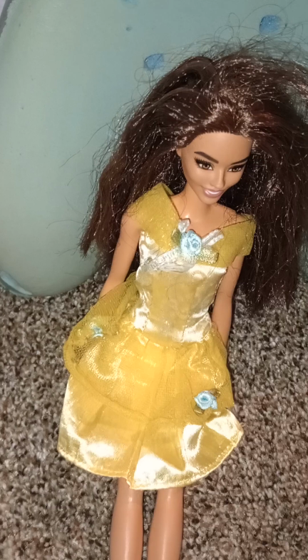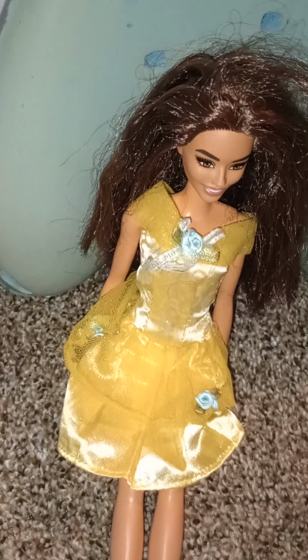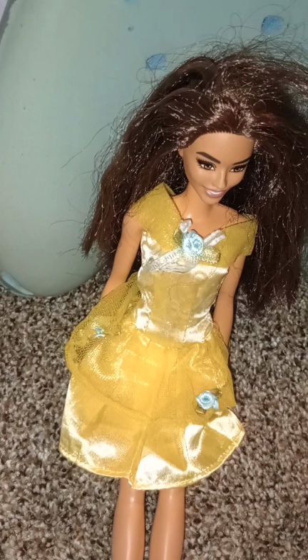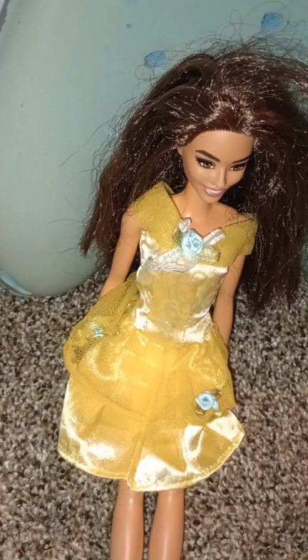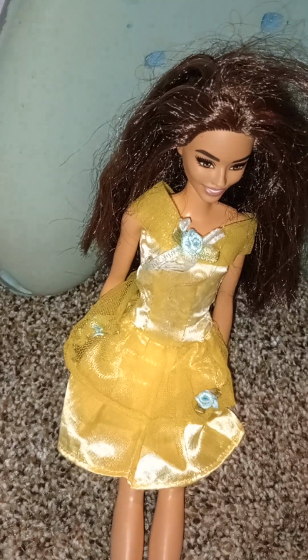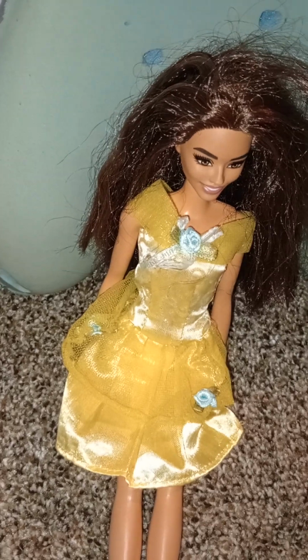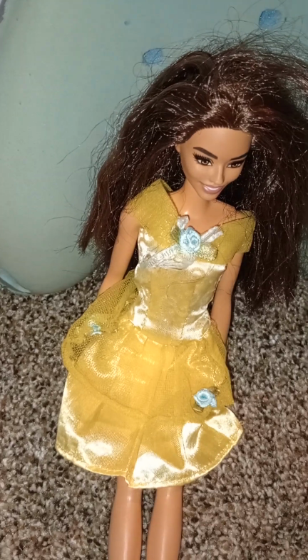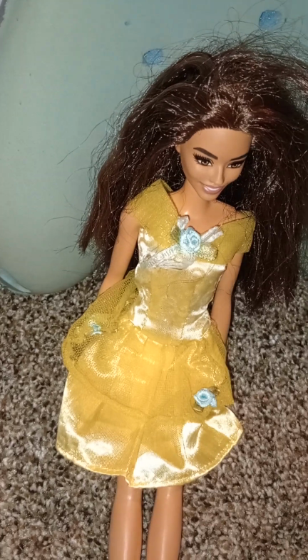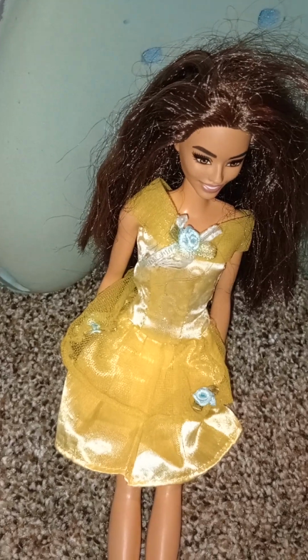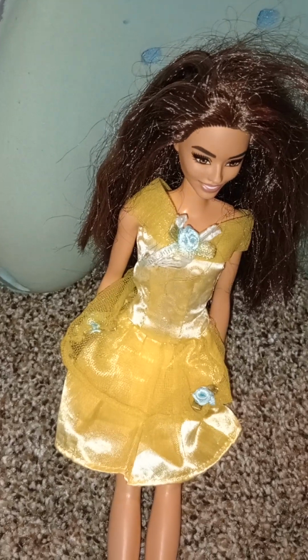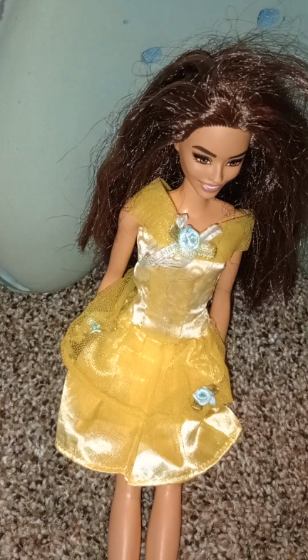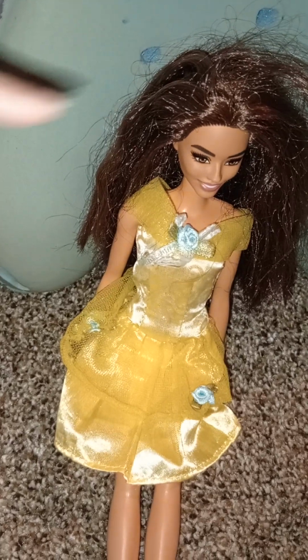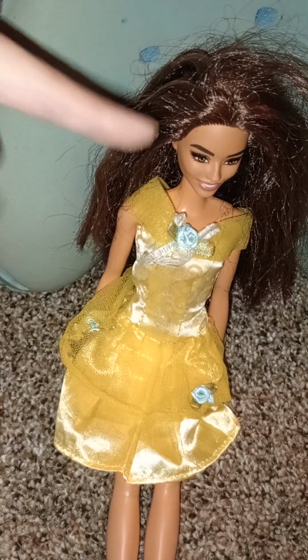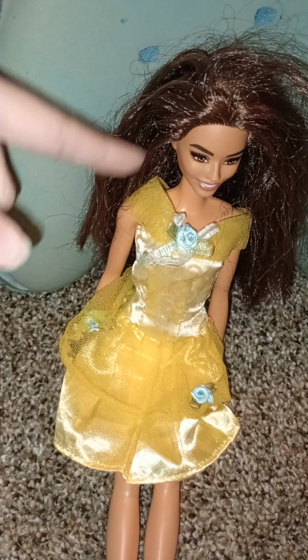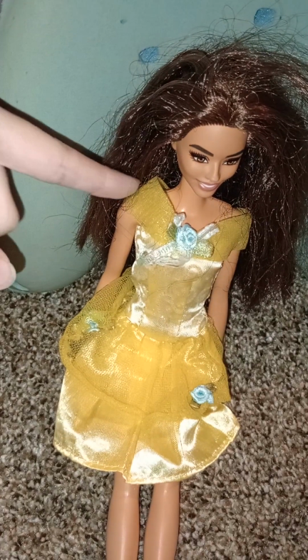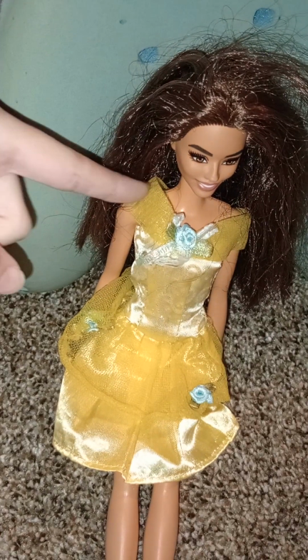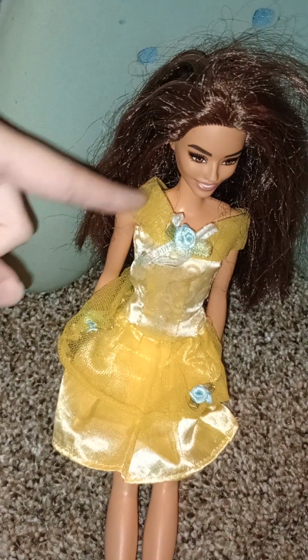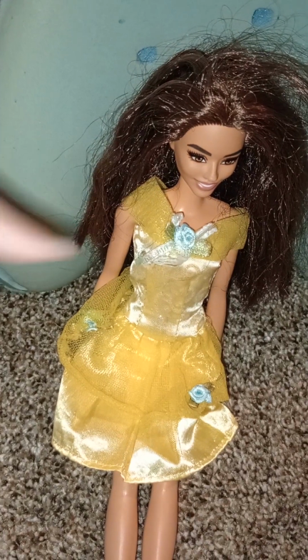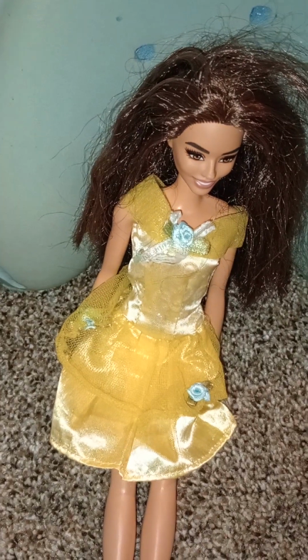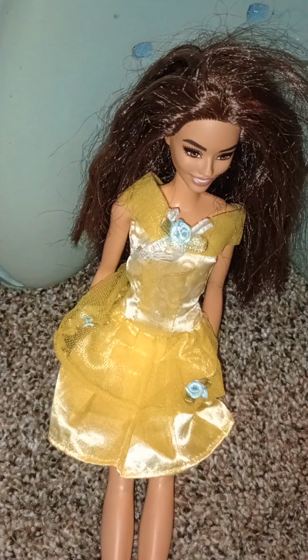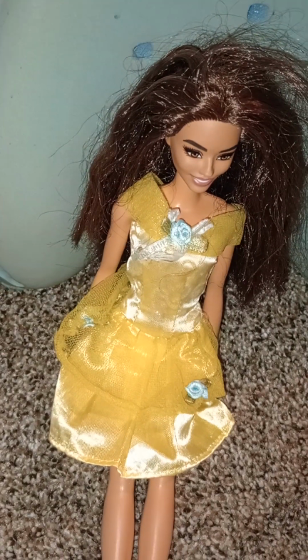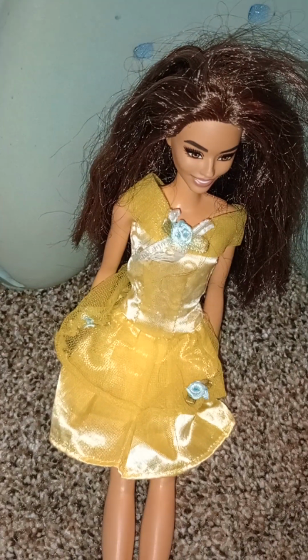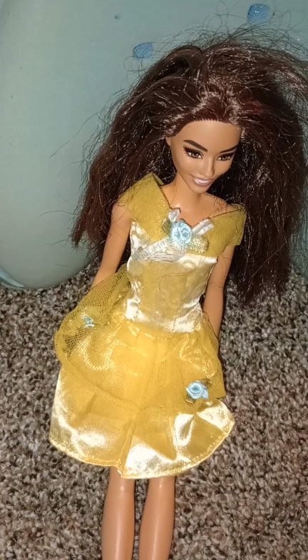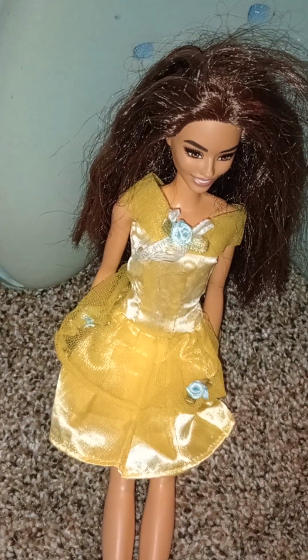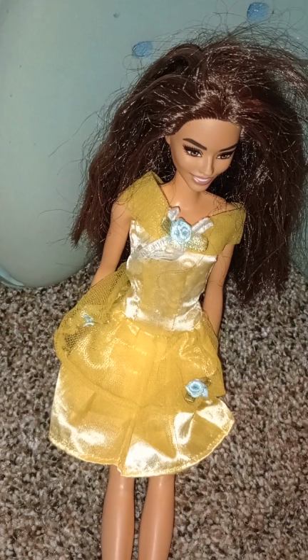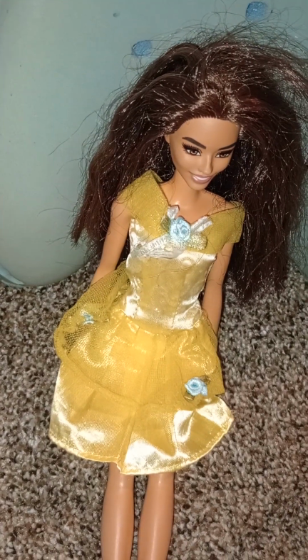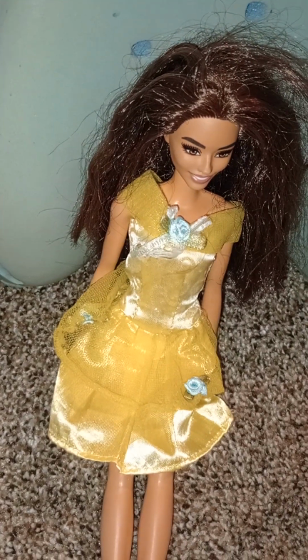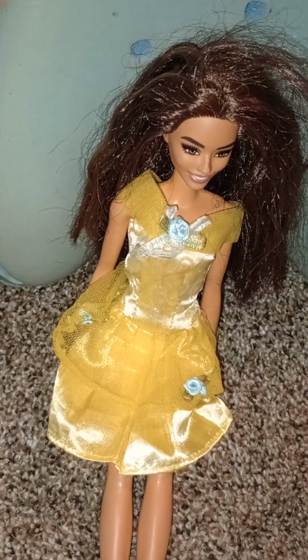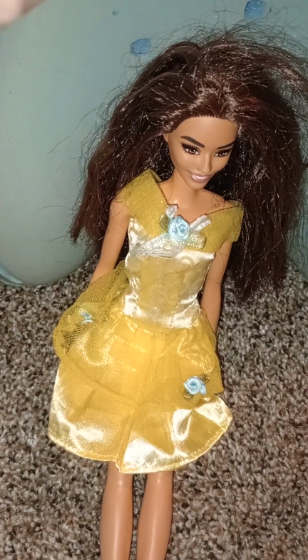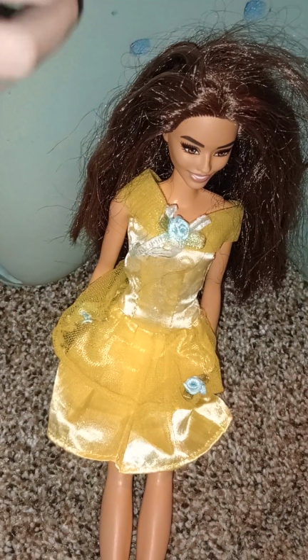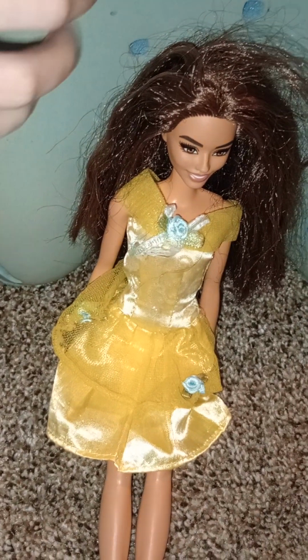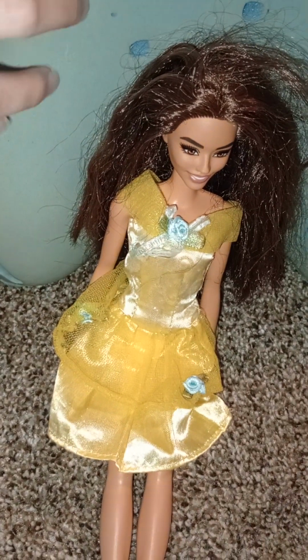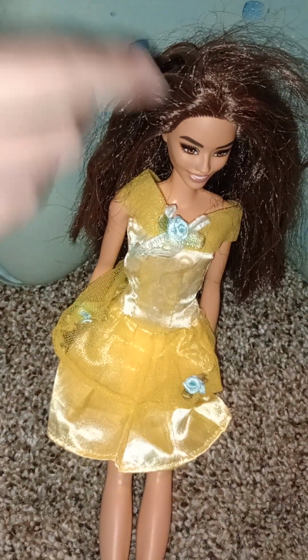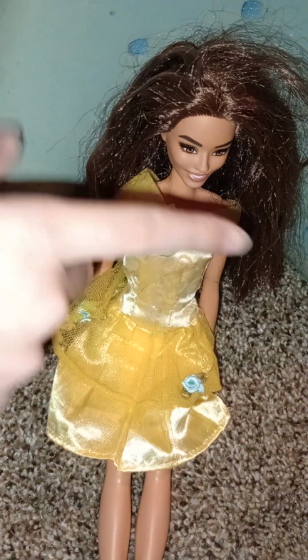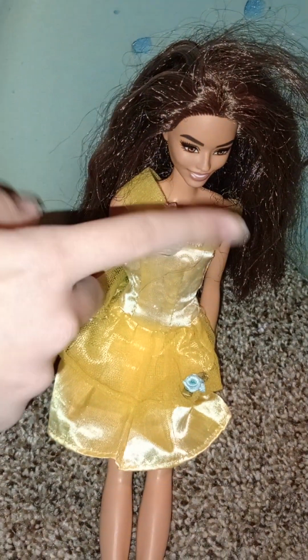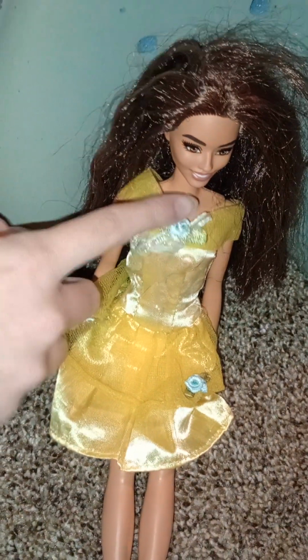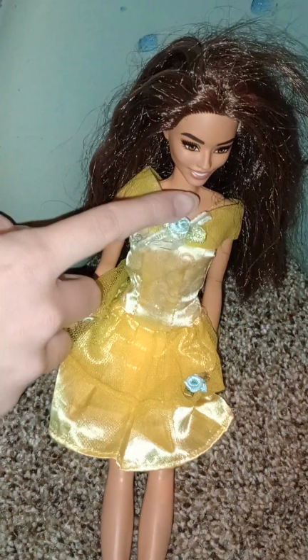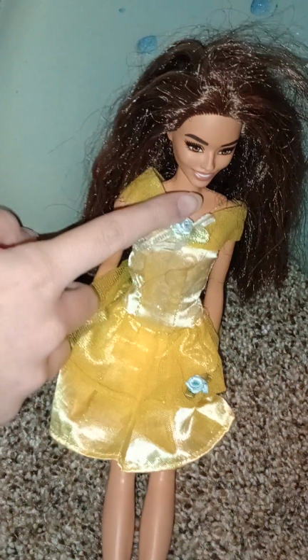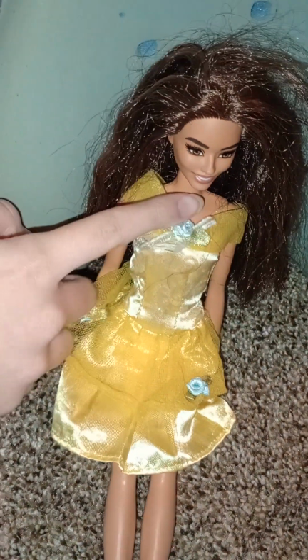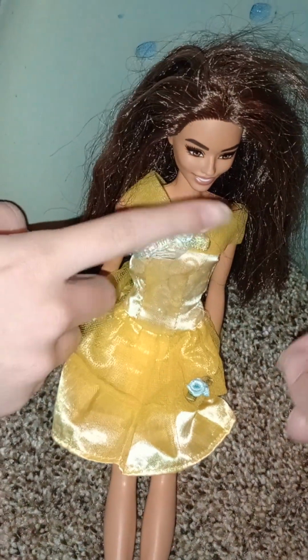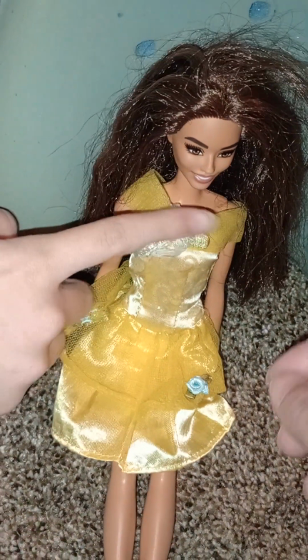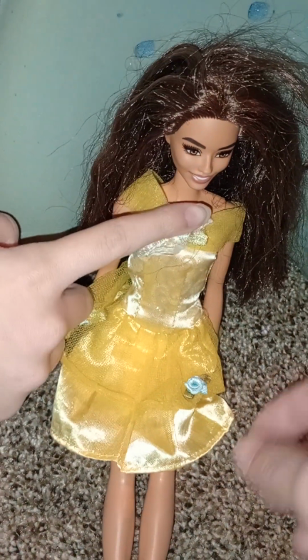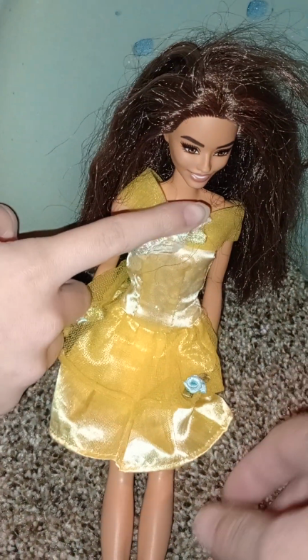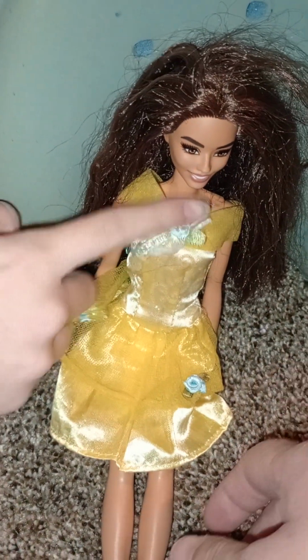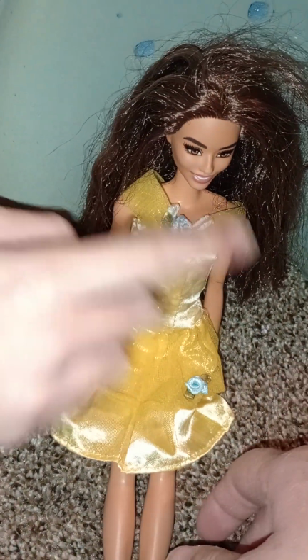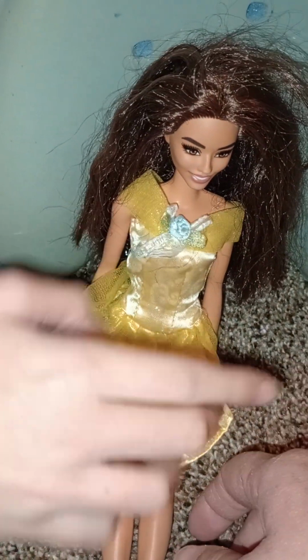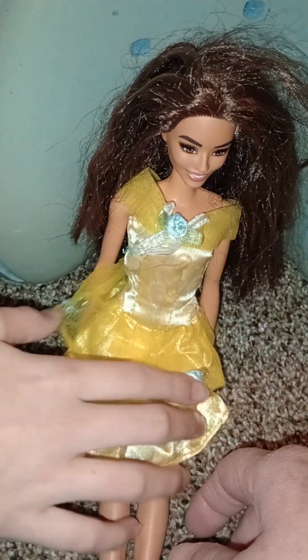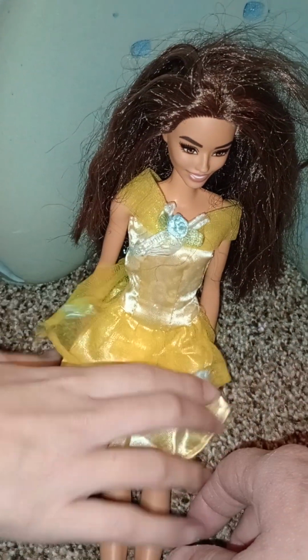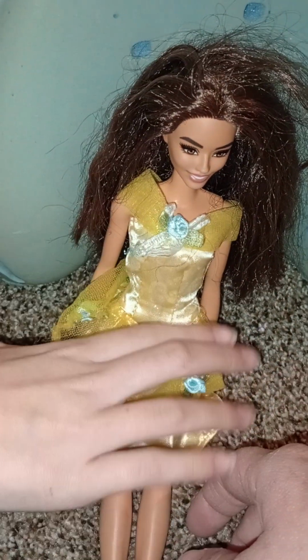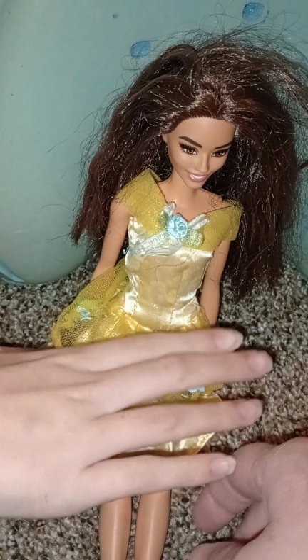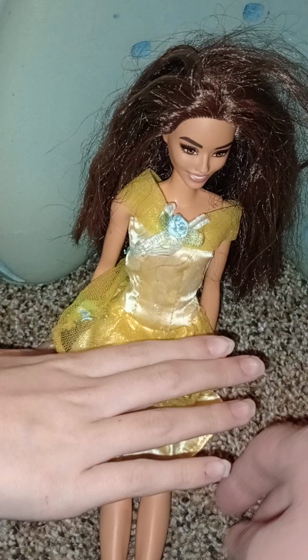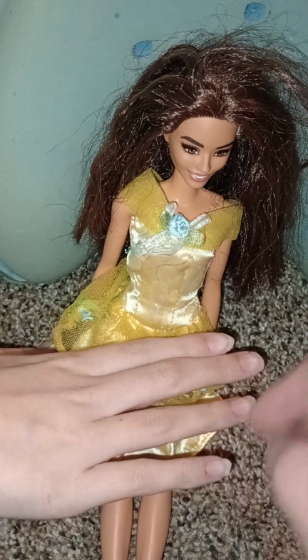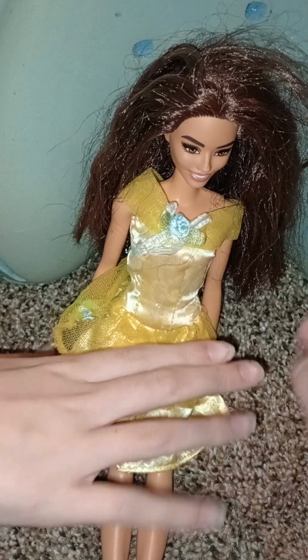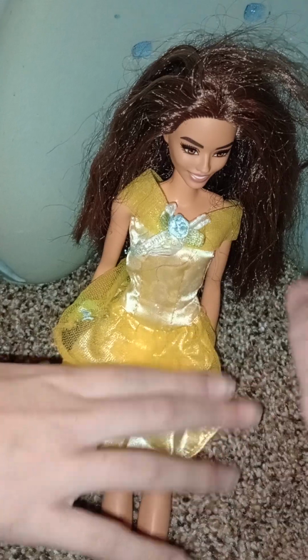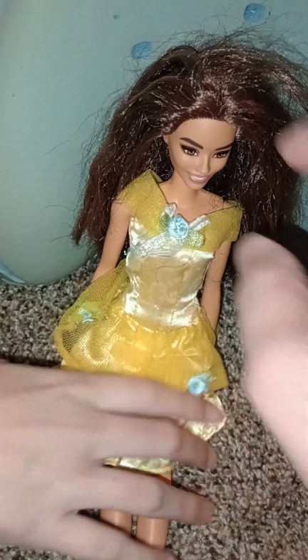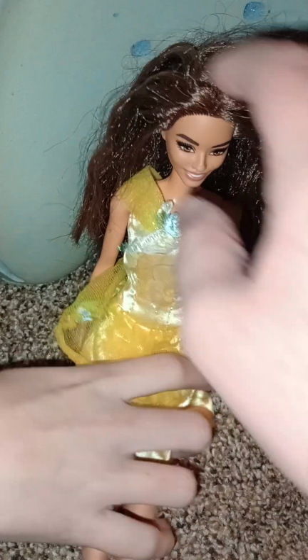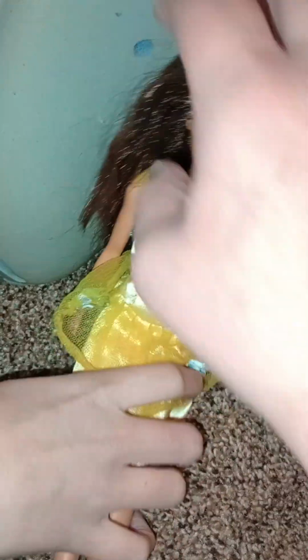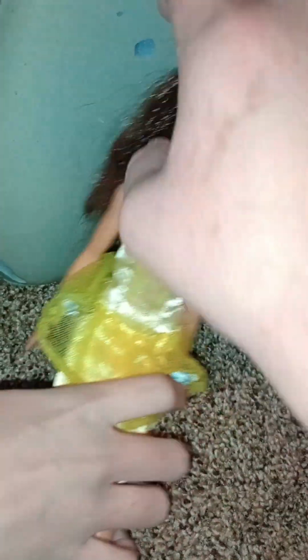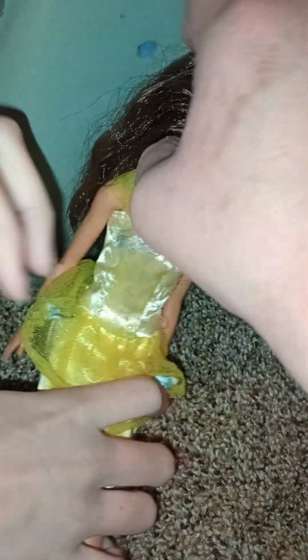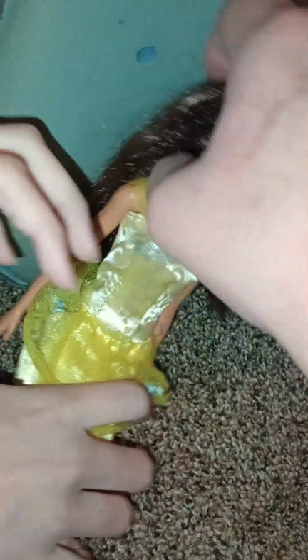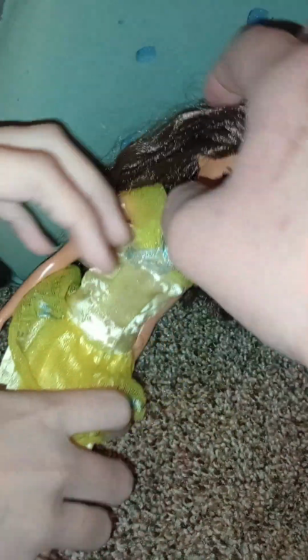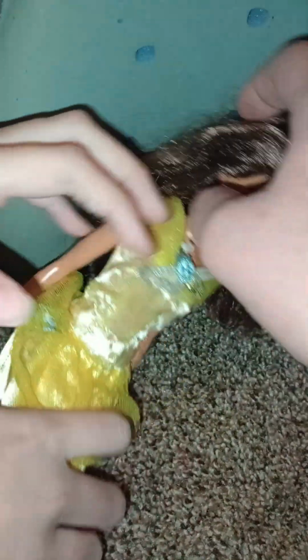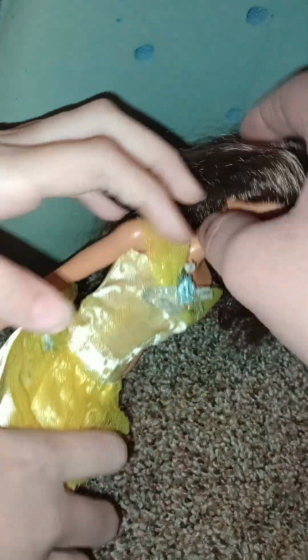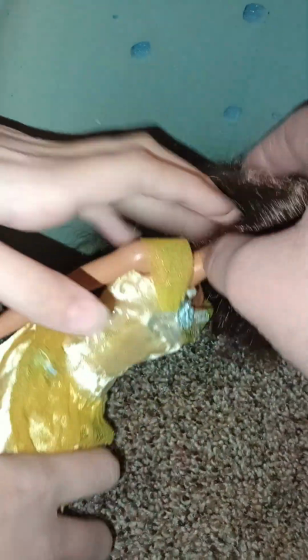By the way guys, this is Annabelle, and she was one of my favorite dolls, and still is one of my favorite Barbies as well.